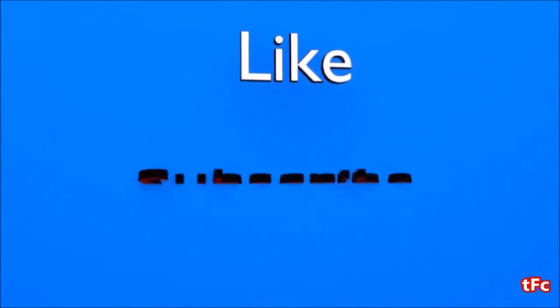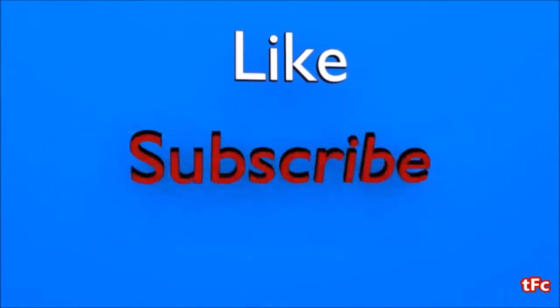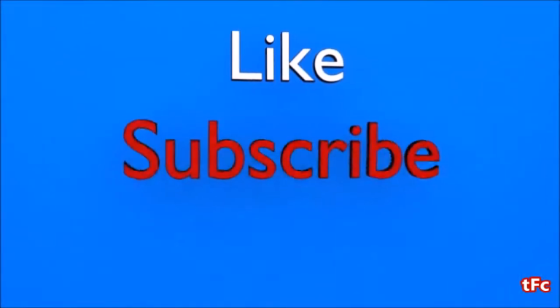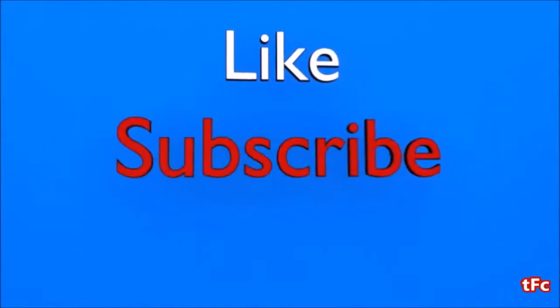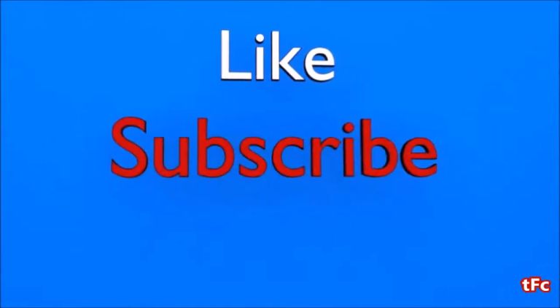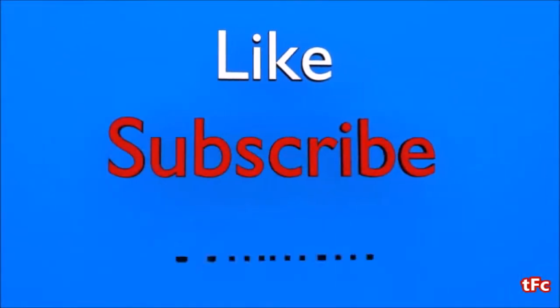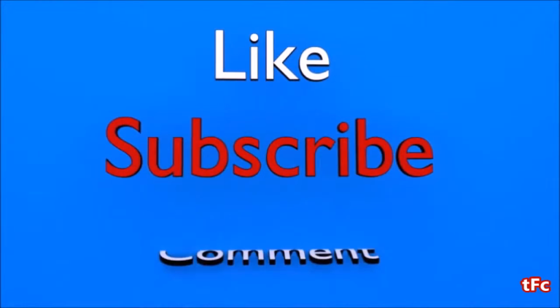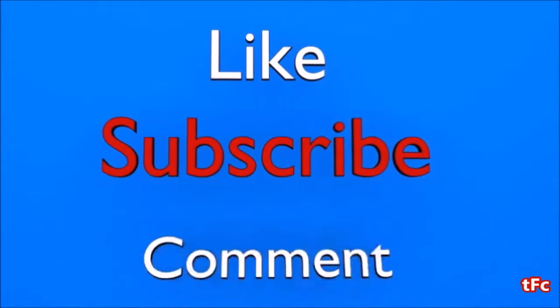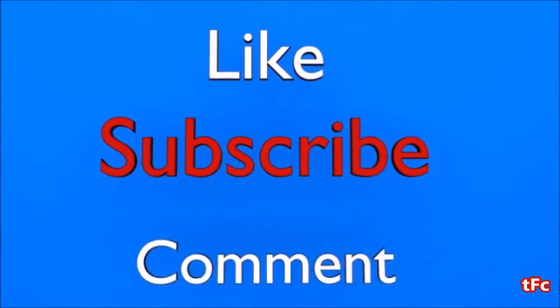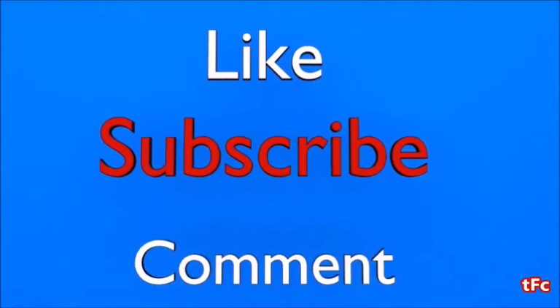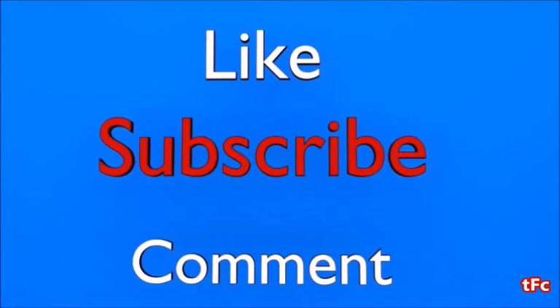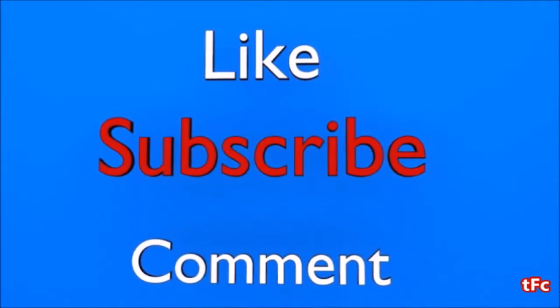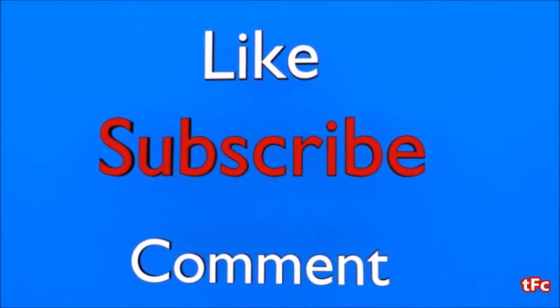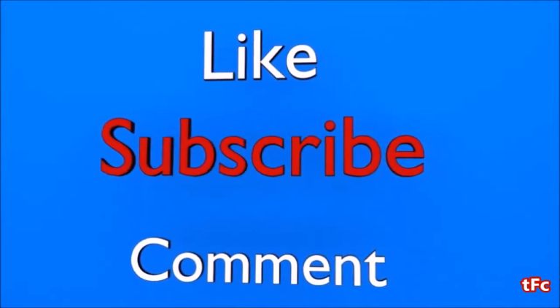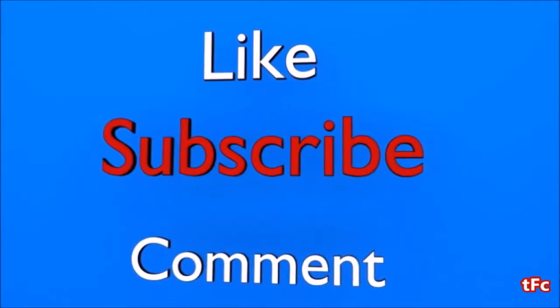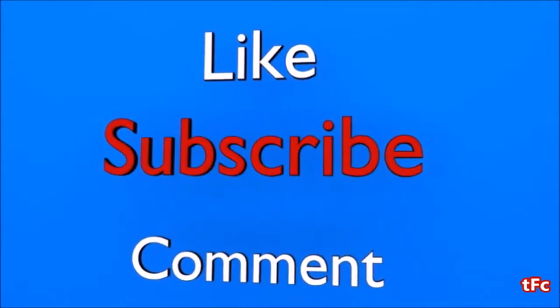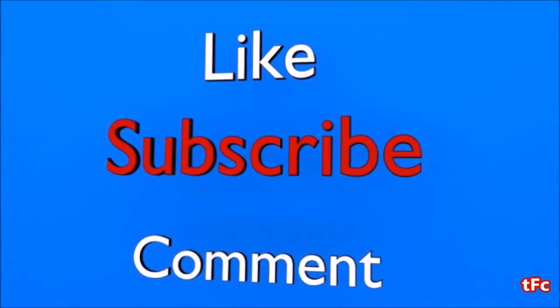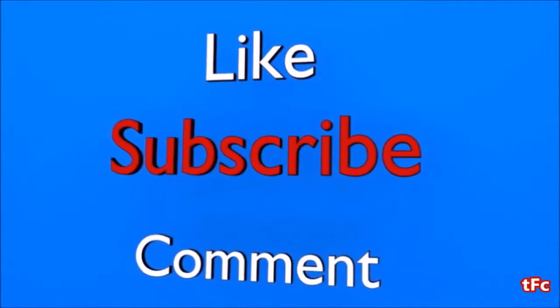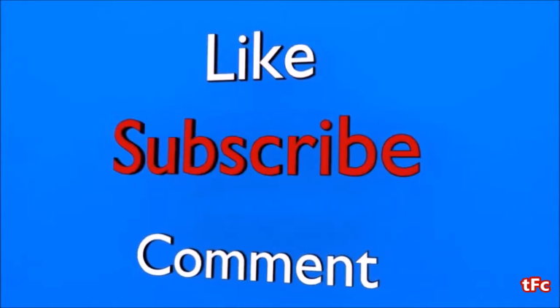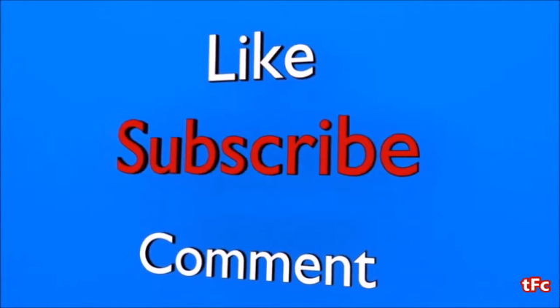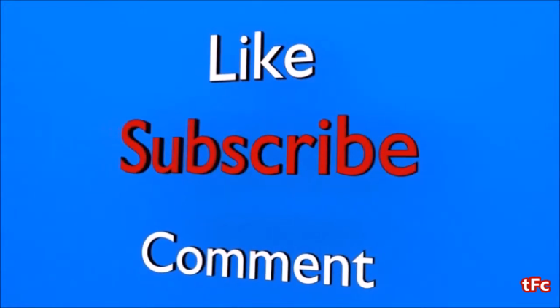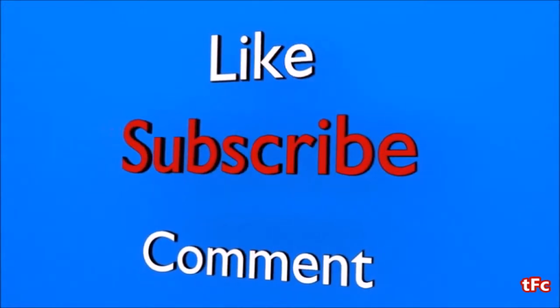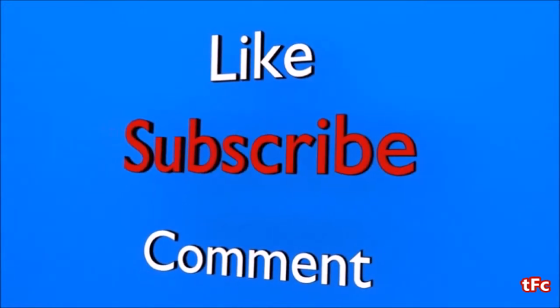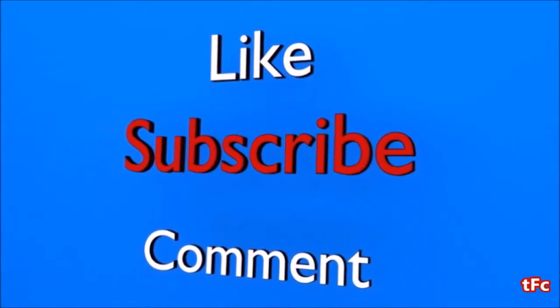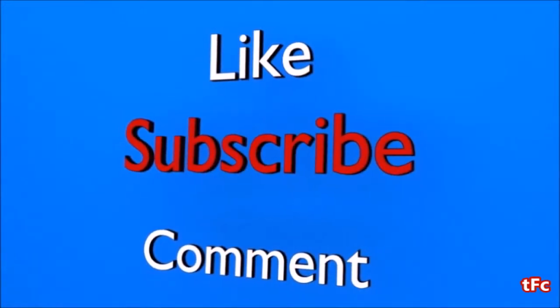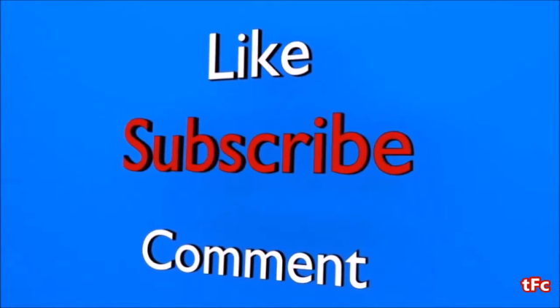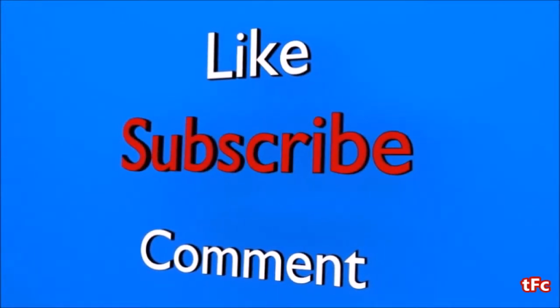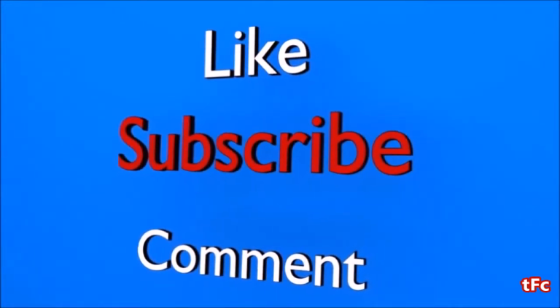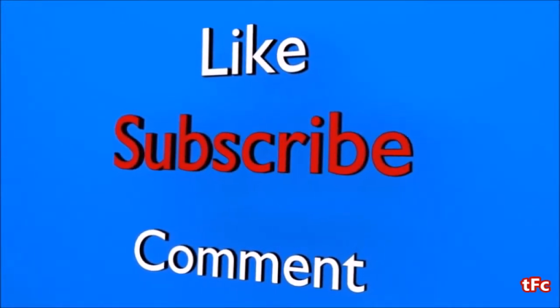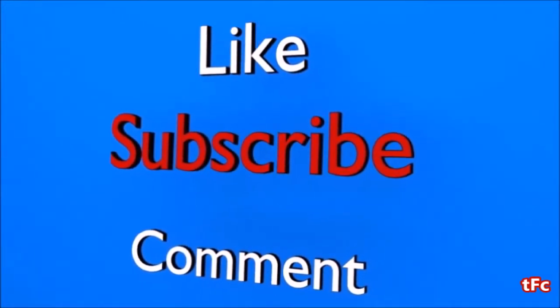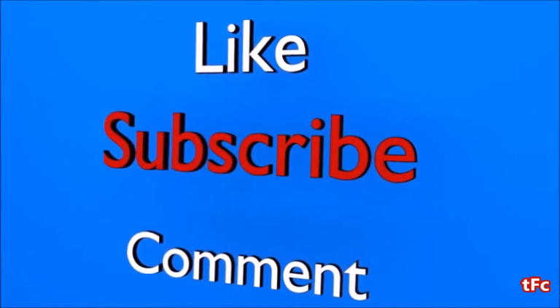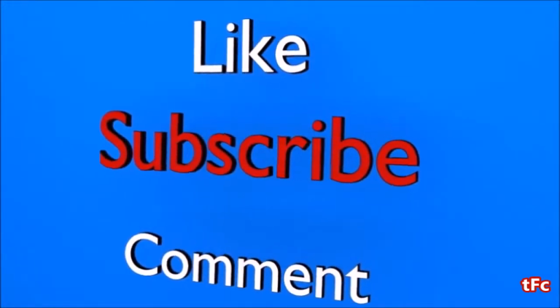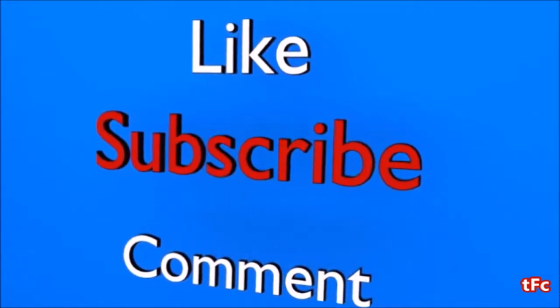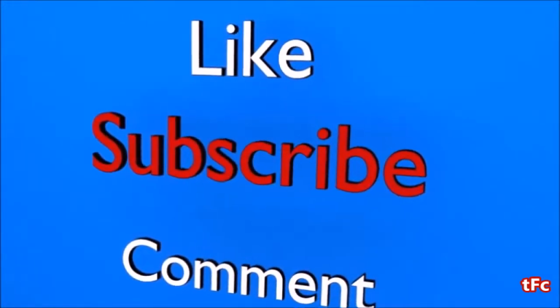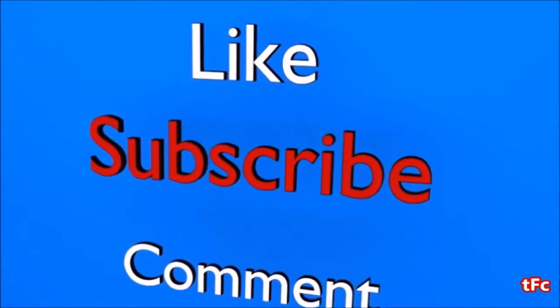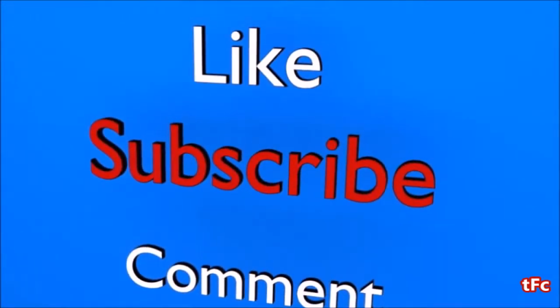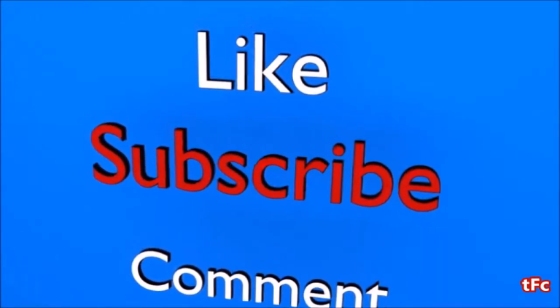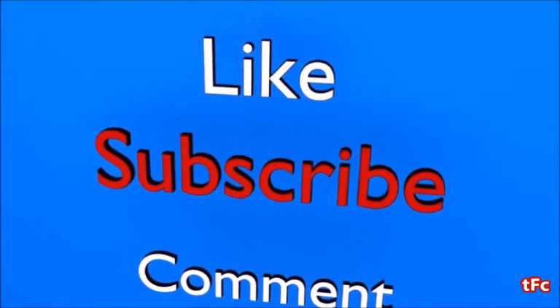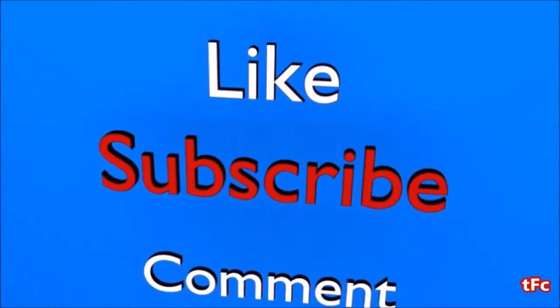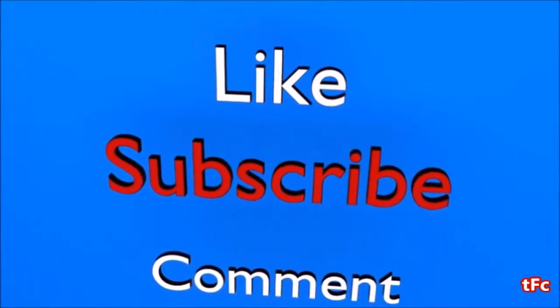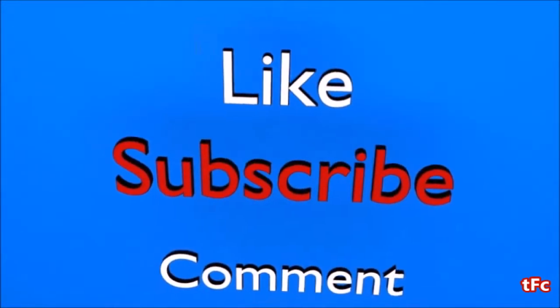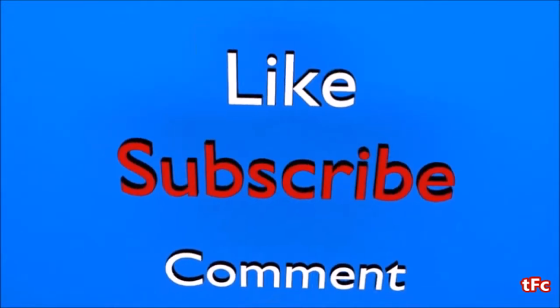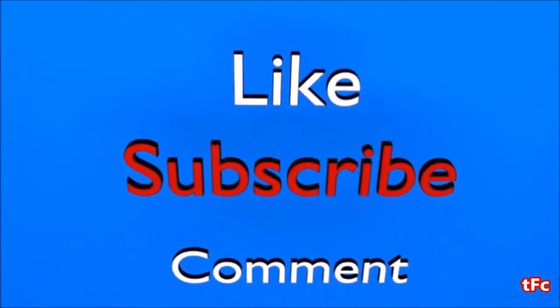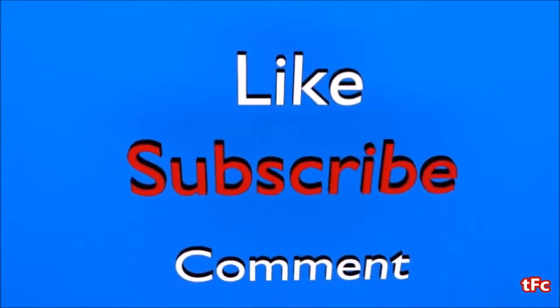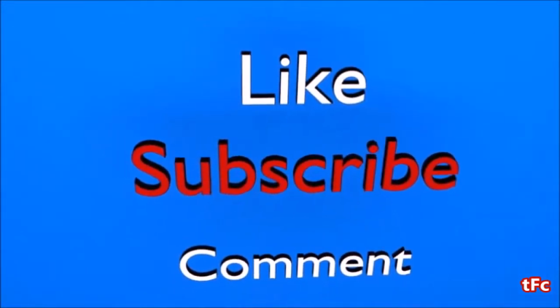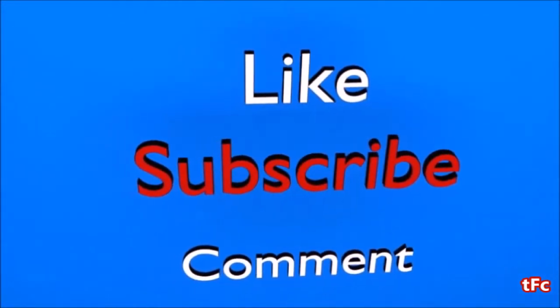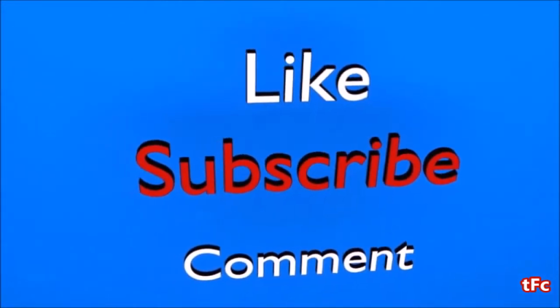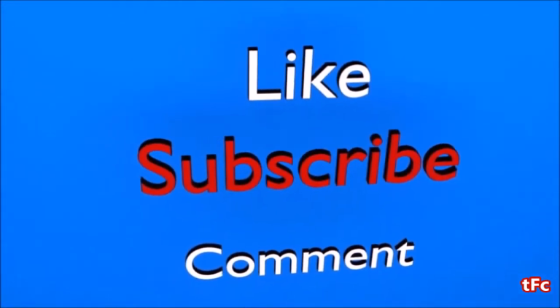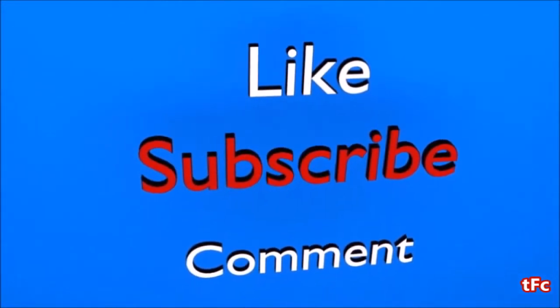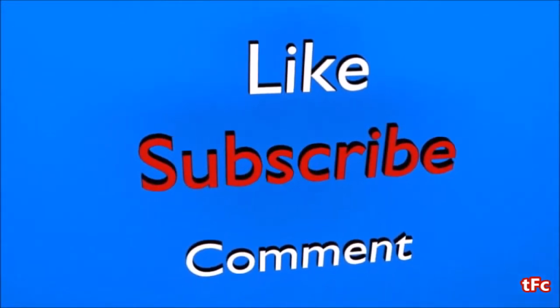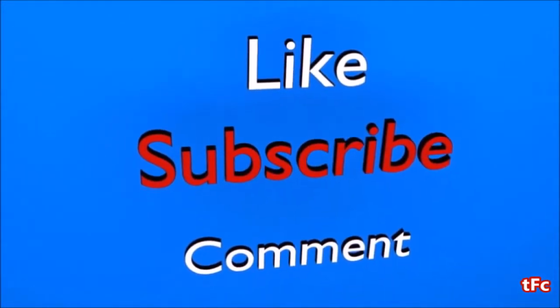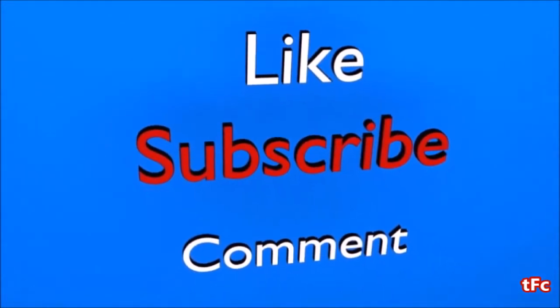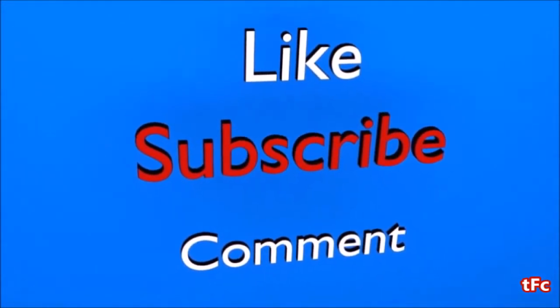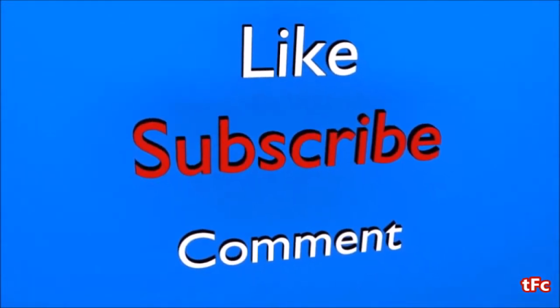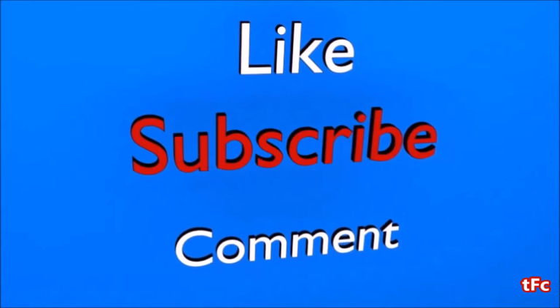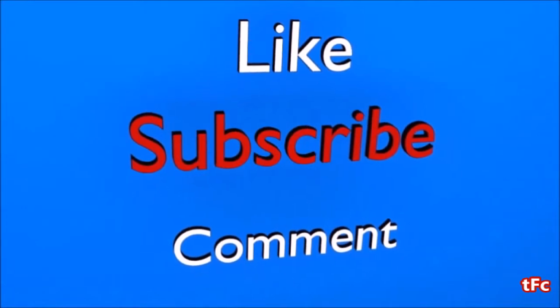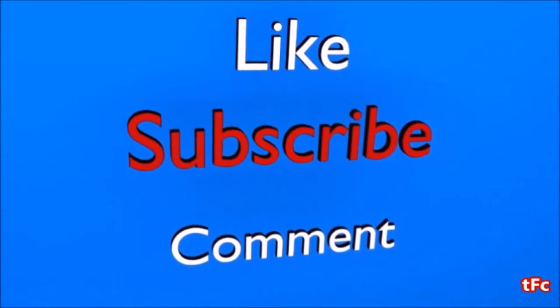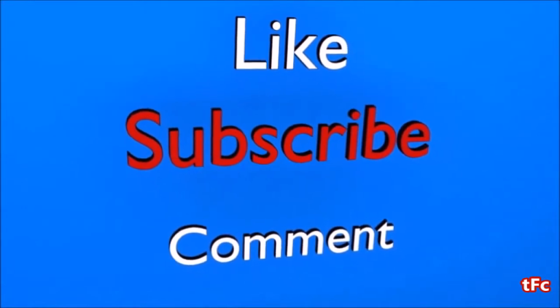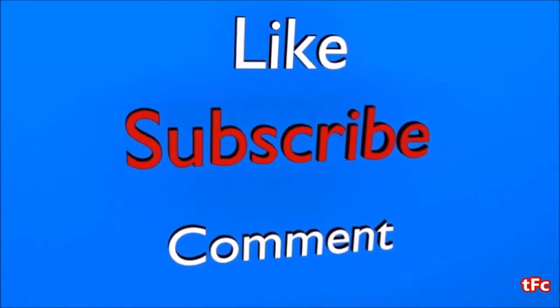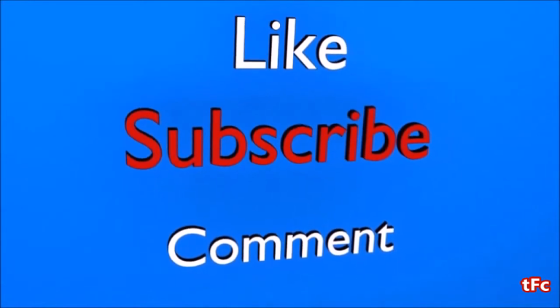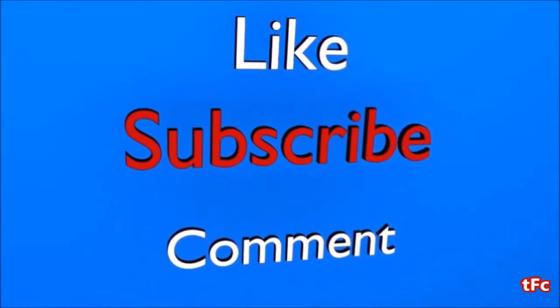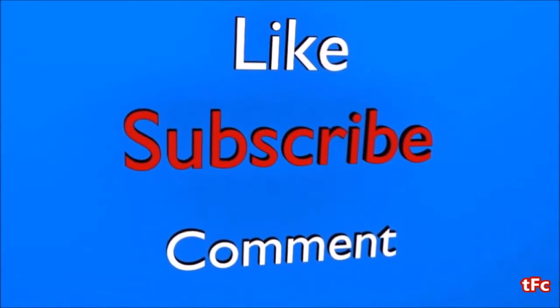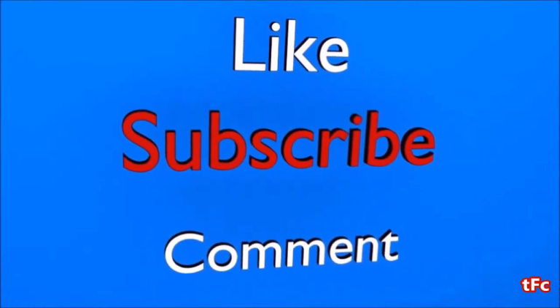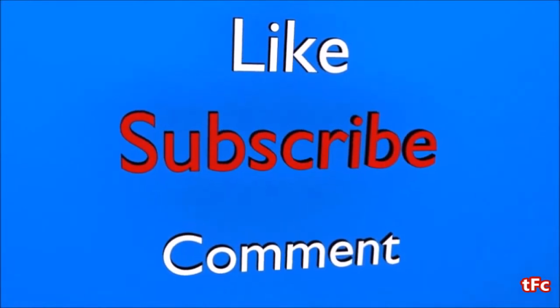If you enjoyed the video, be sure to like it, subscribe, and leave a comment about what you want to see next on the Foundry Channel. Thanks again for watching. Bye.